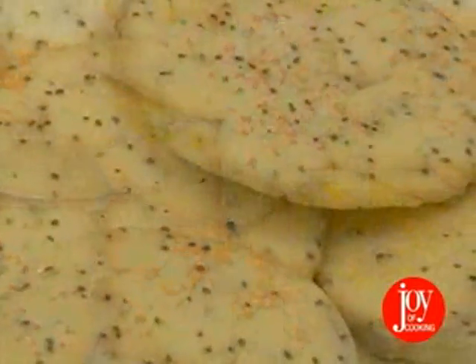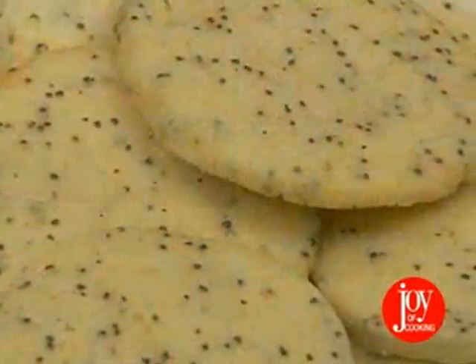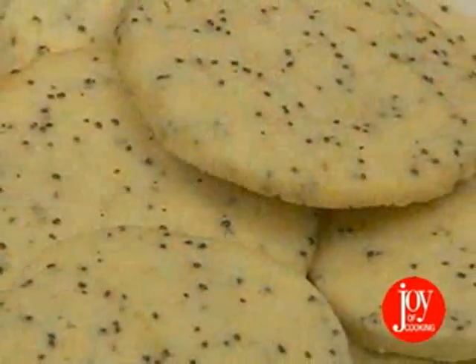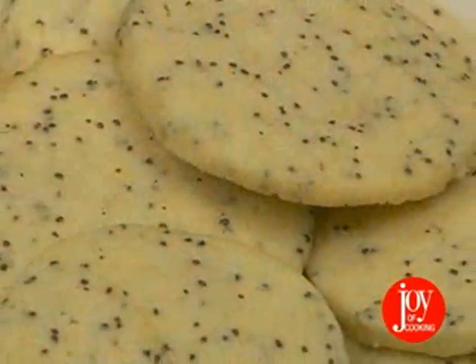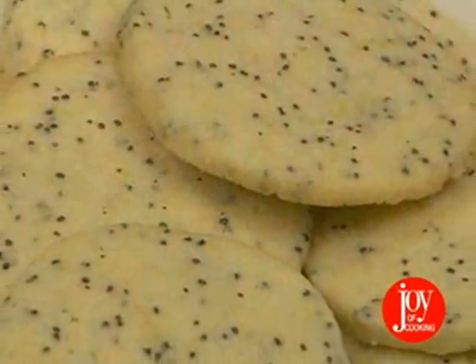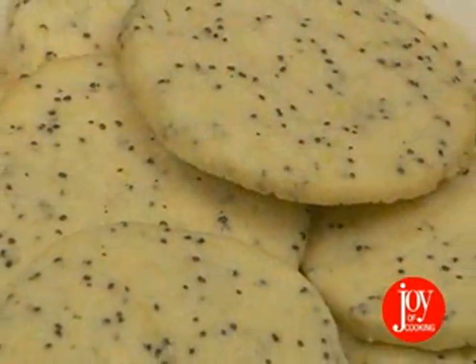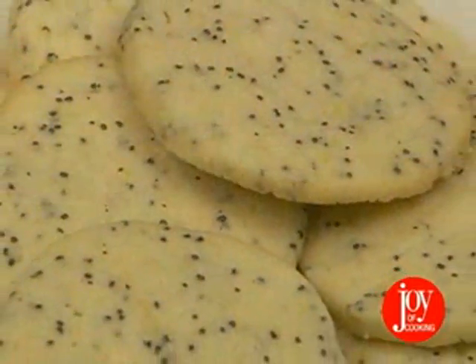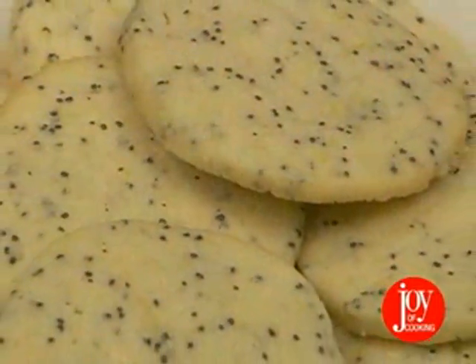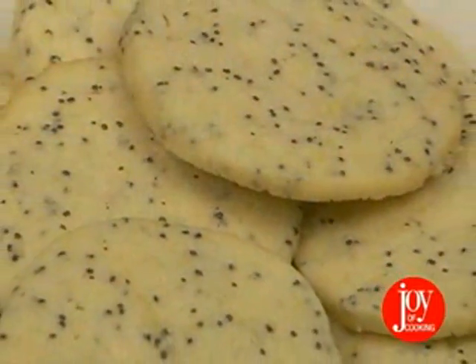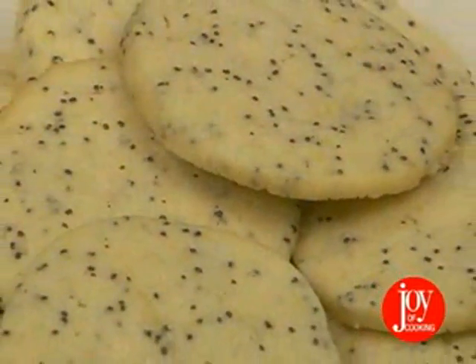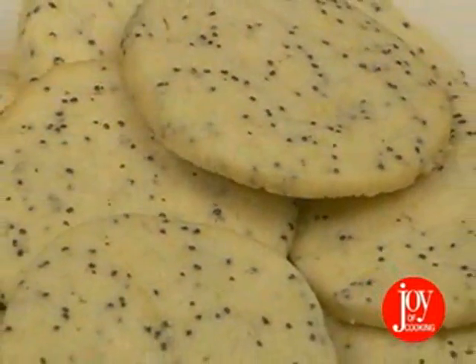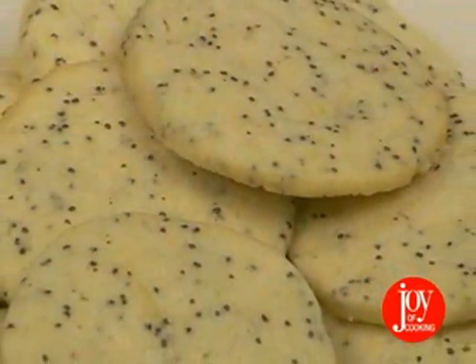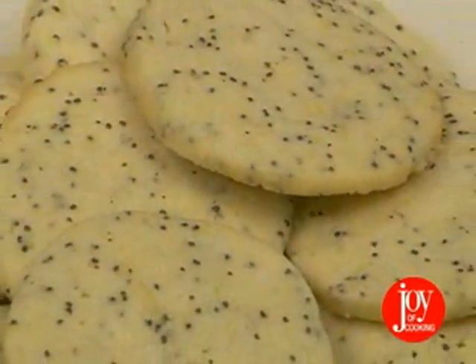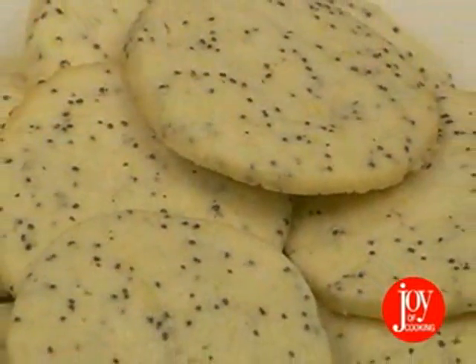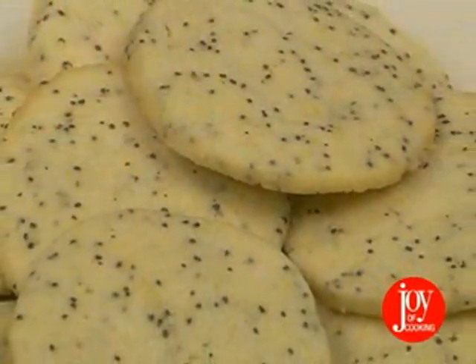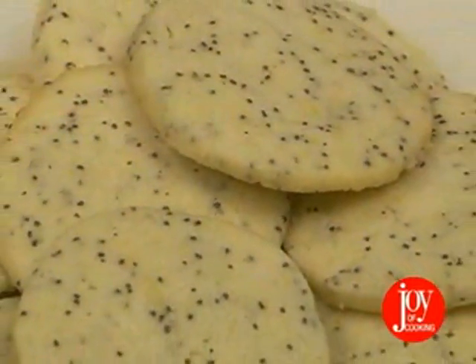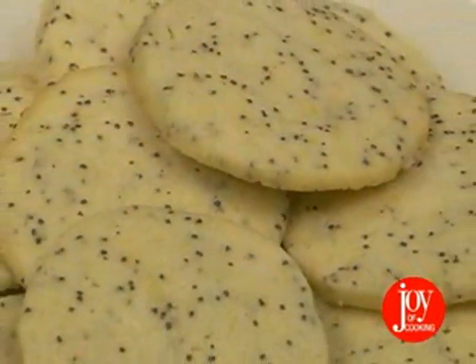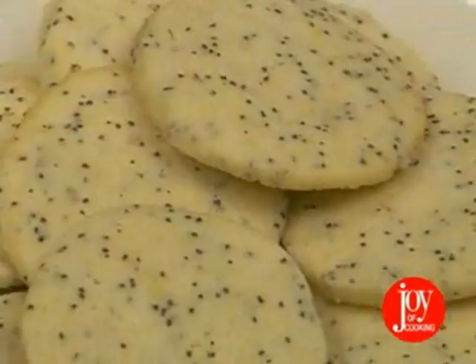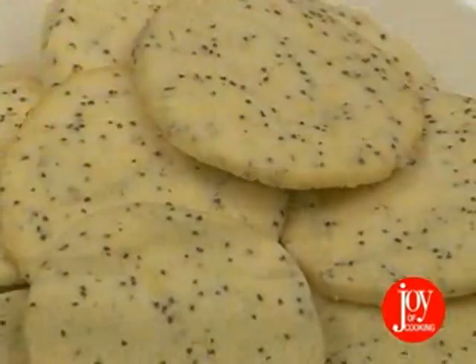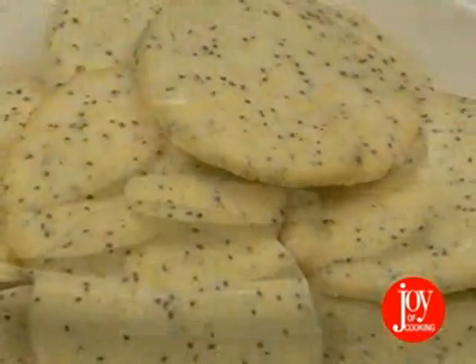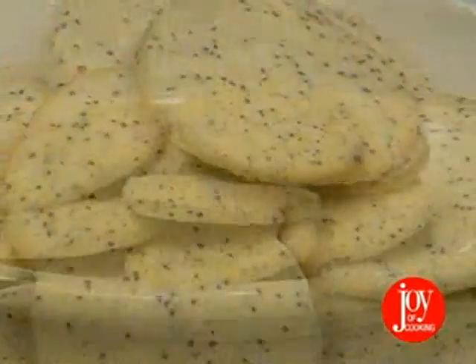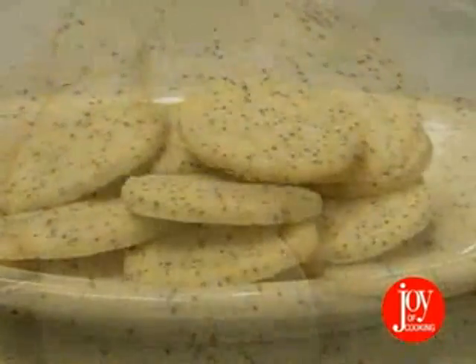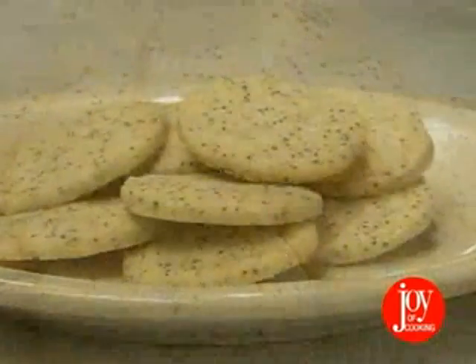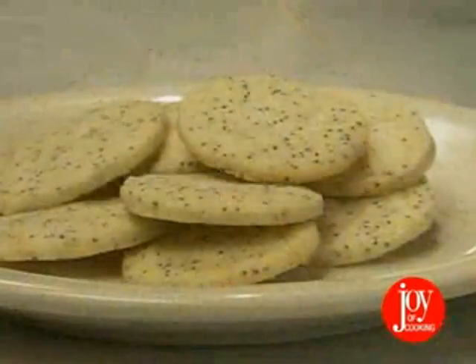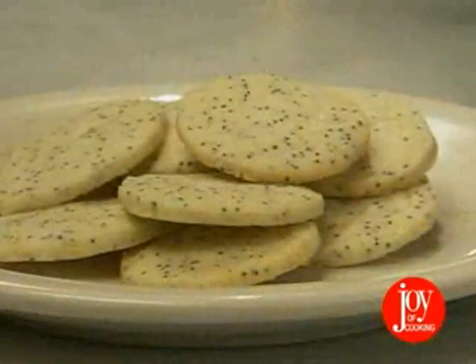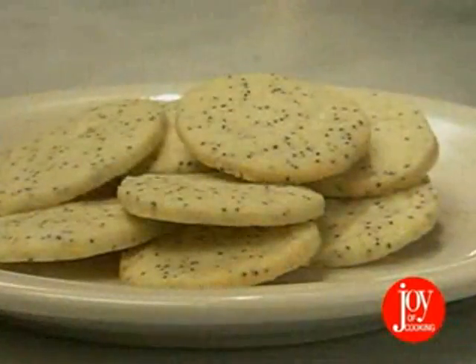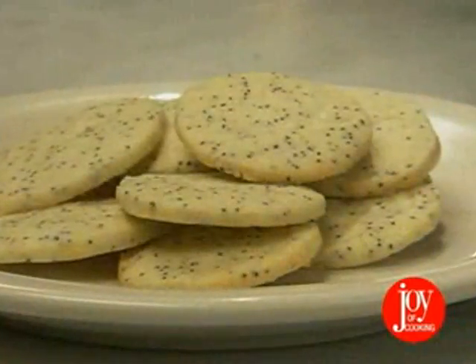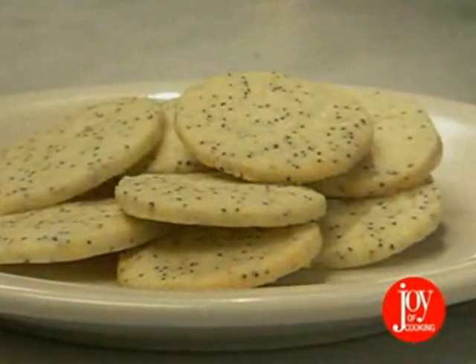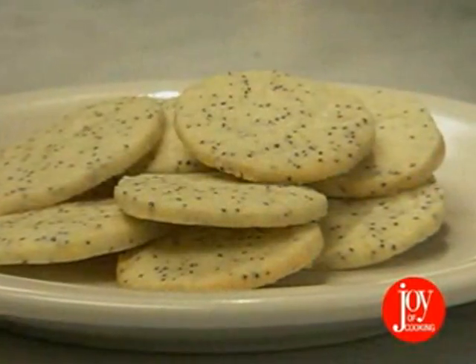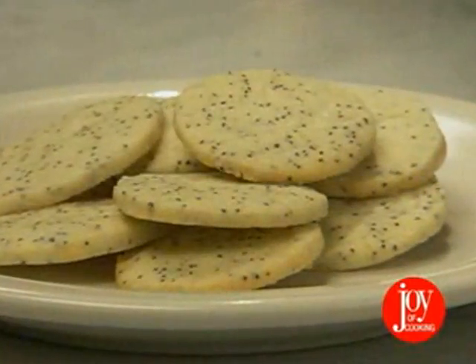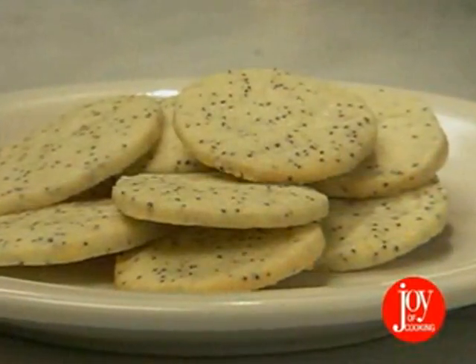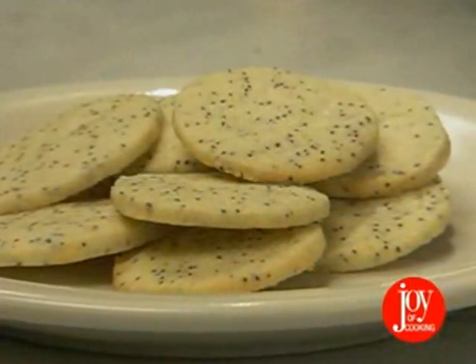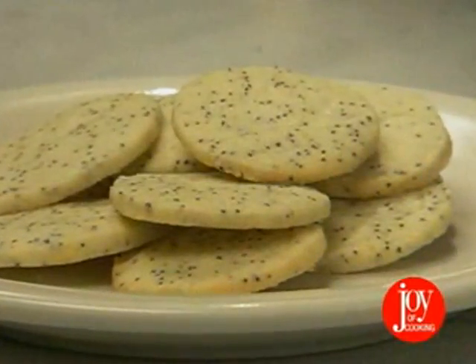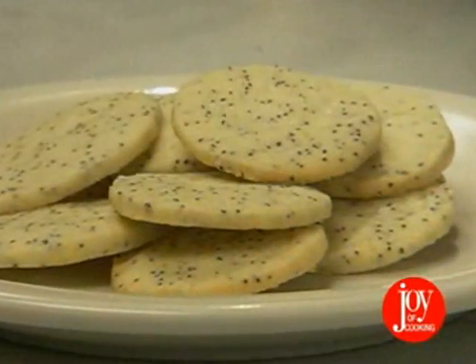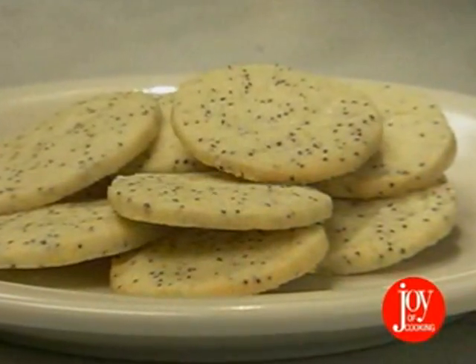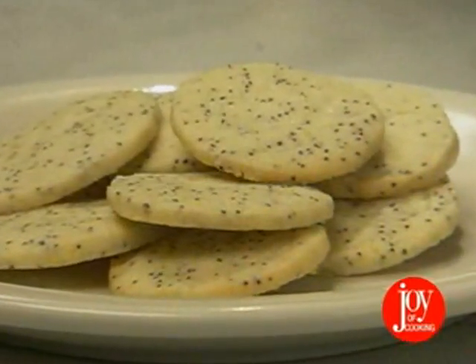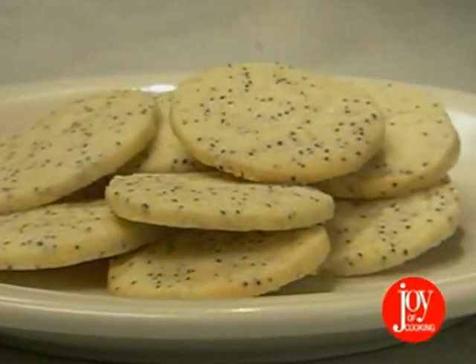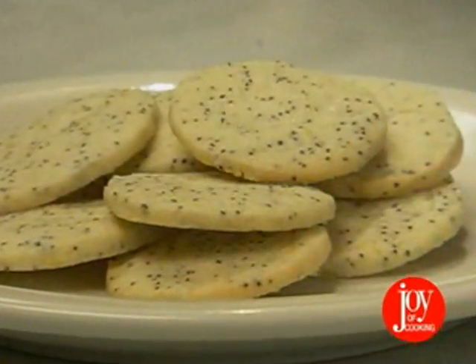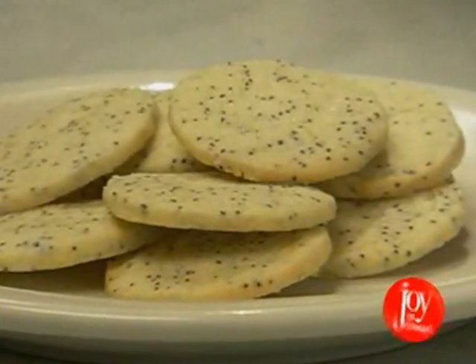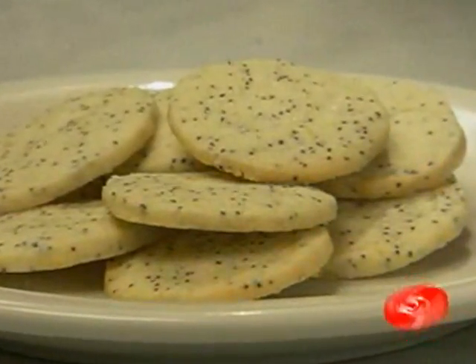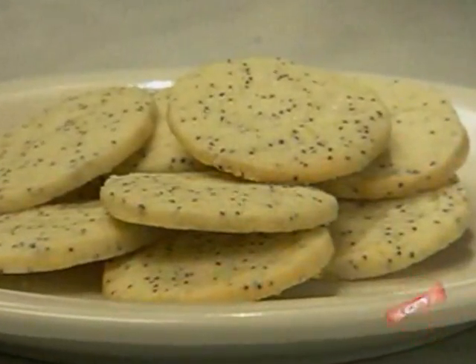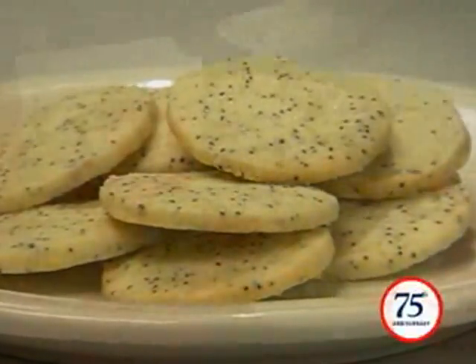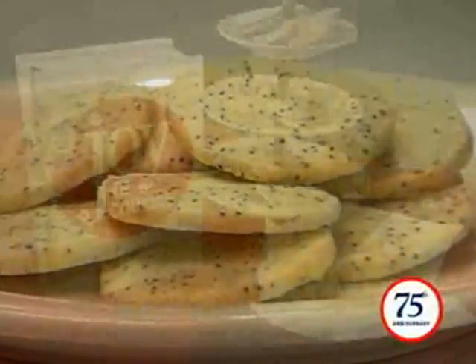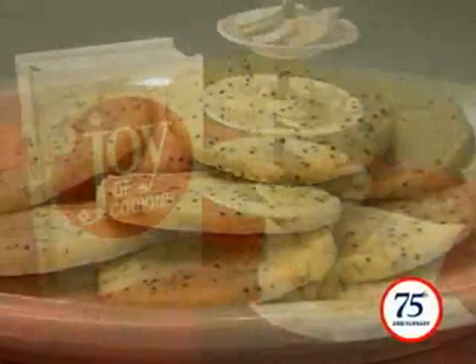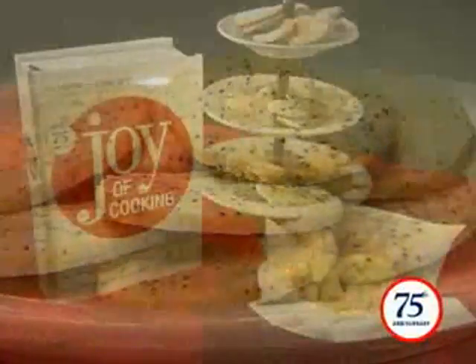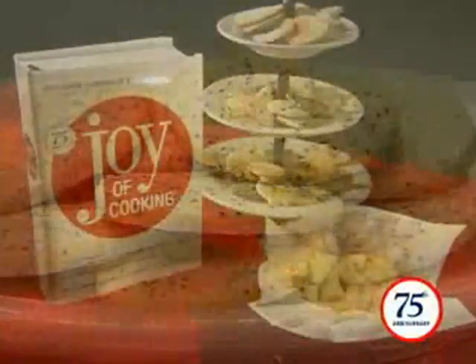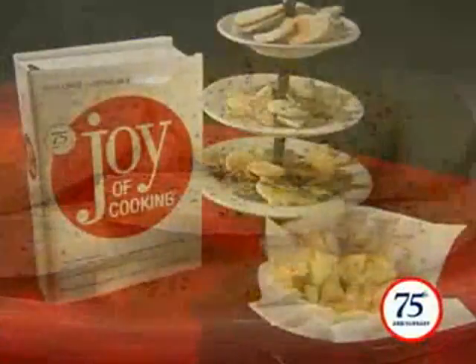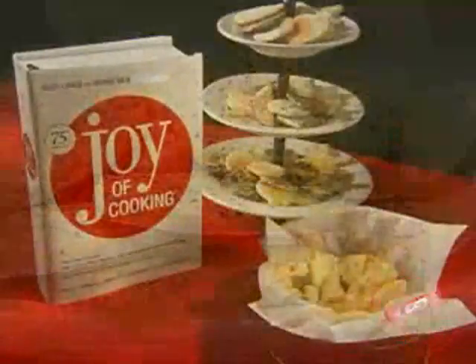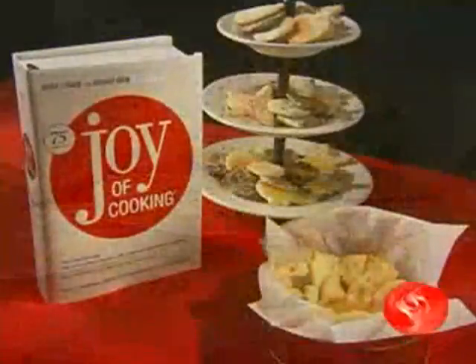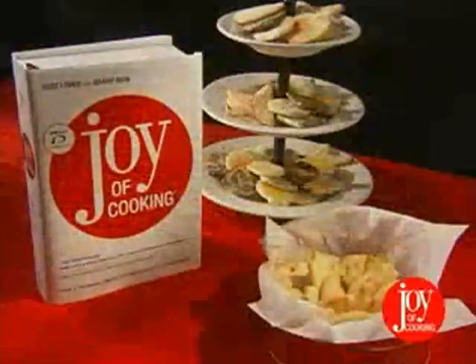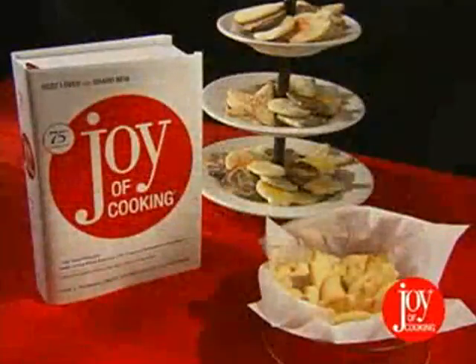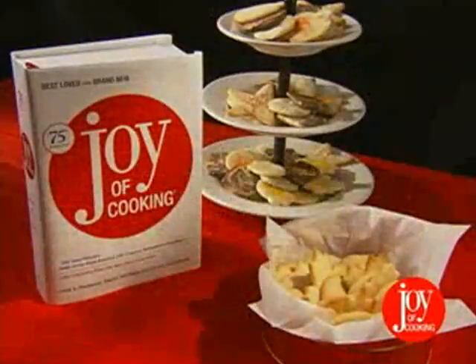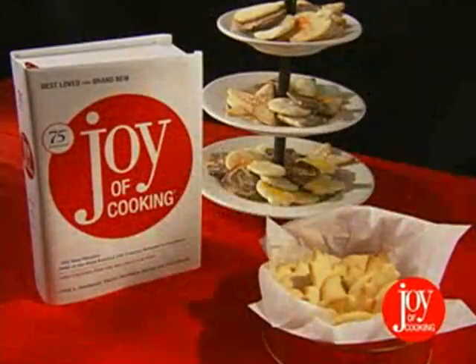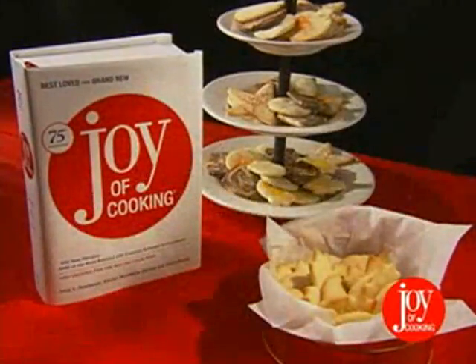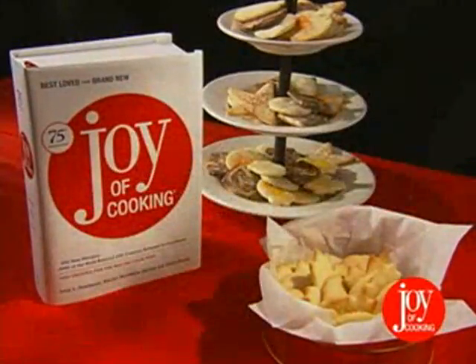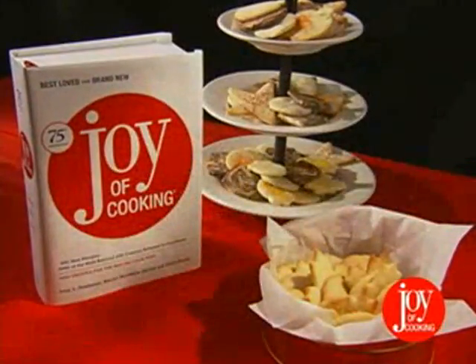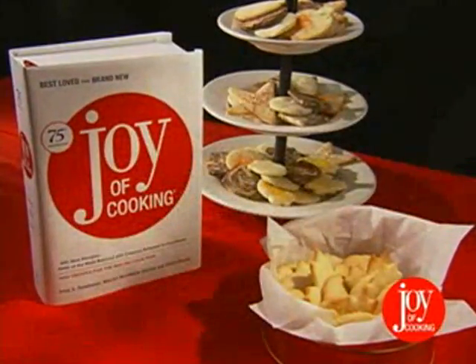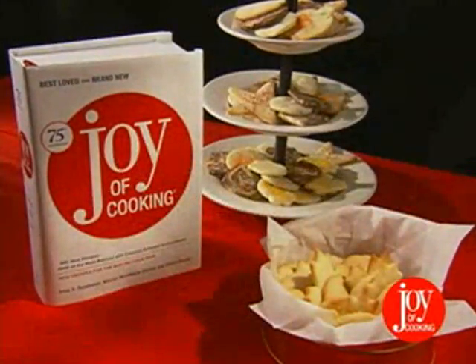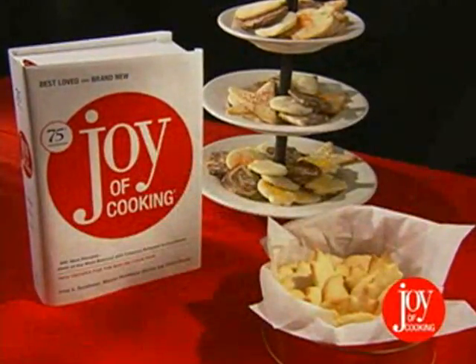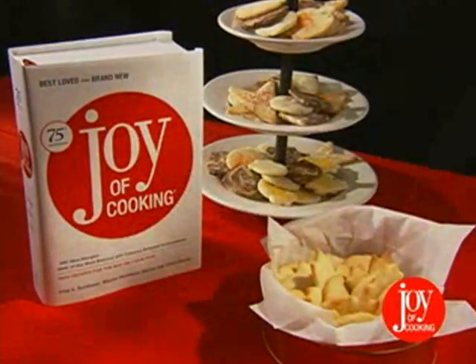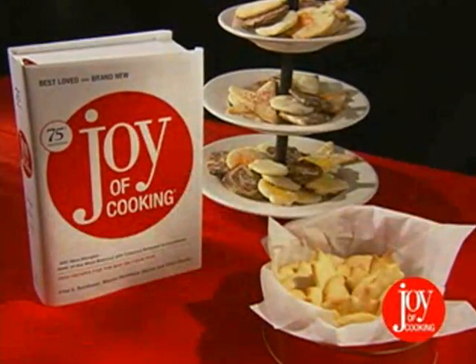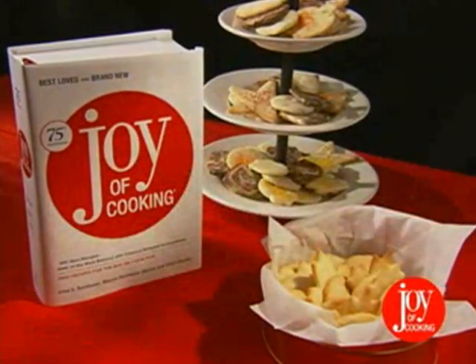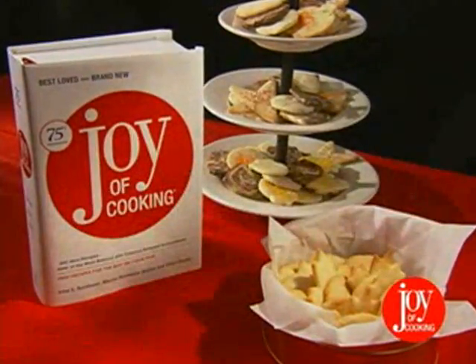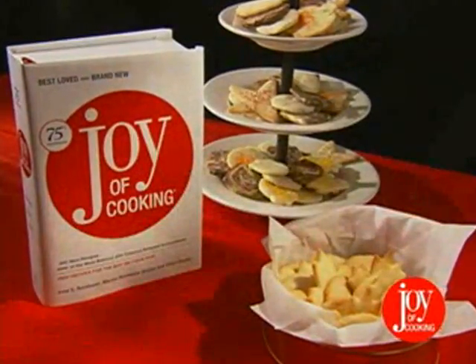And from there, add poppy seeds to the finished dough for lemon poppy seed cookies. It just goes on and on, and all from one basic dough.